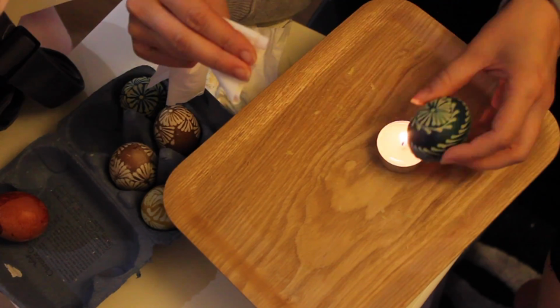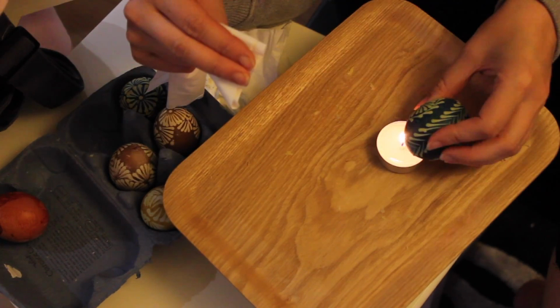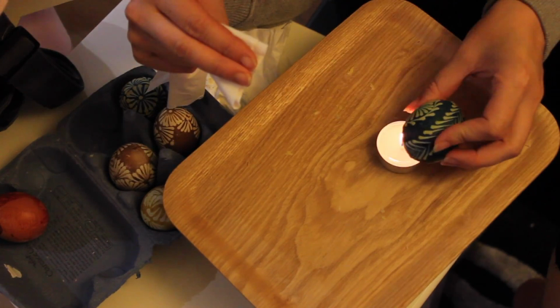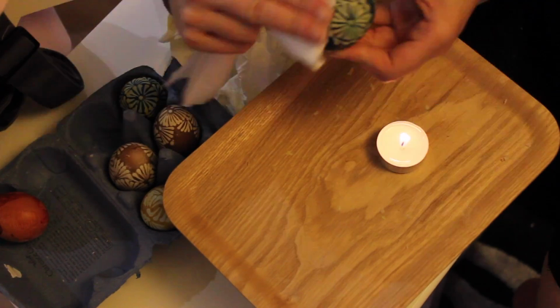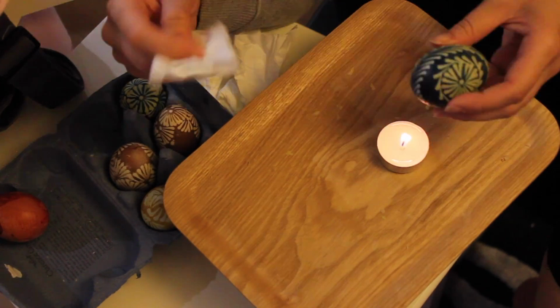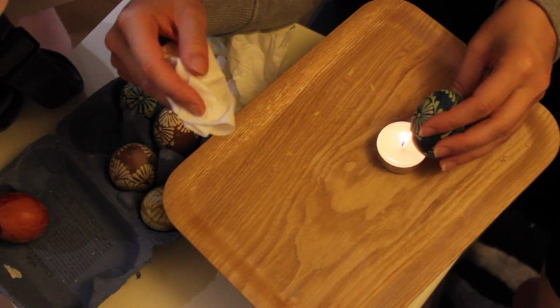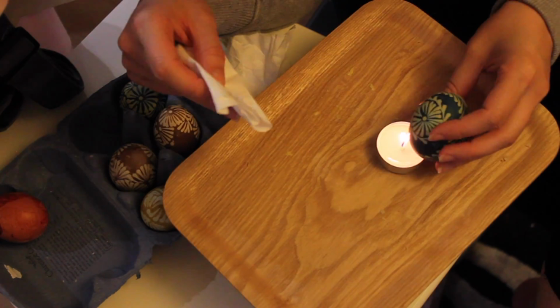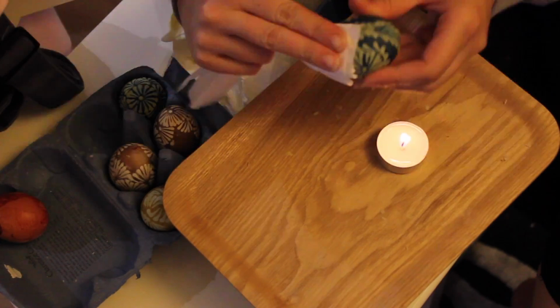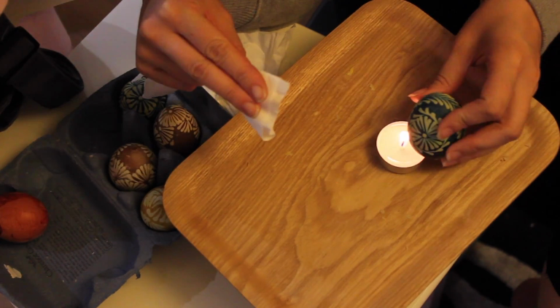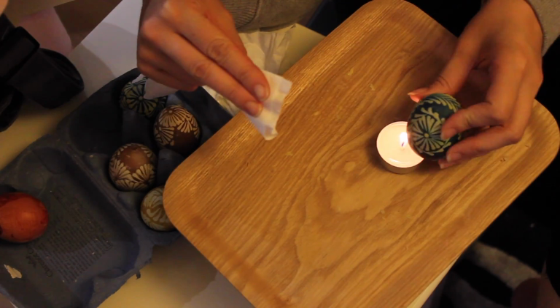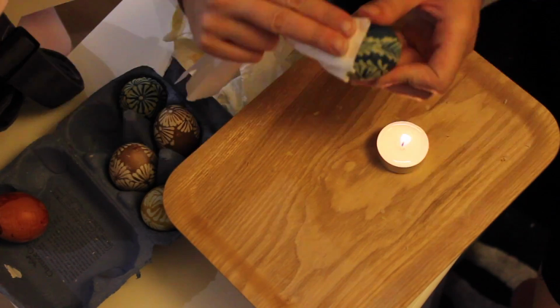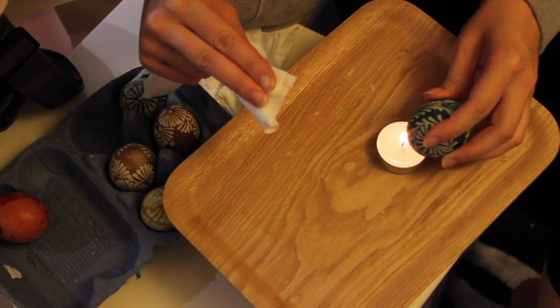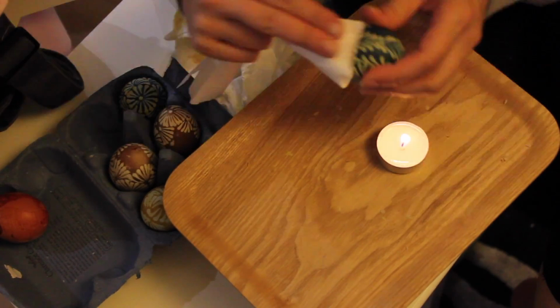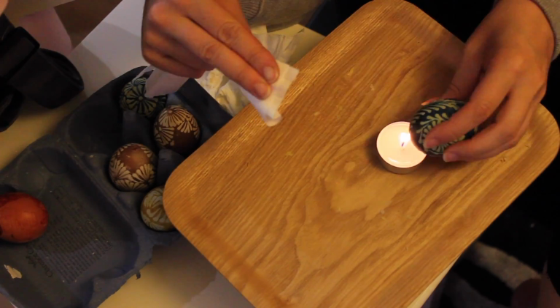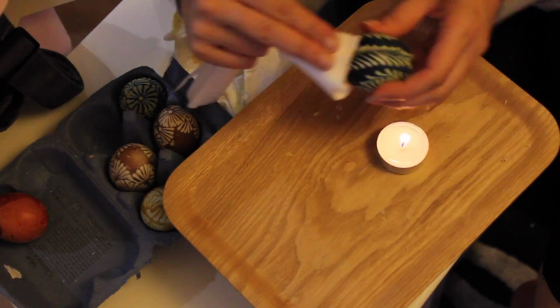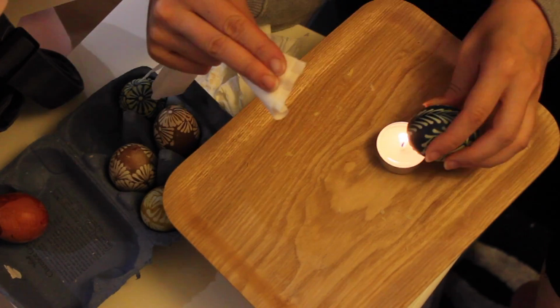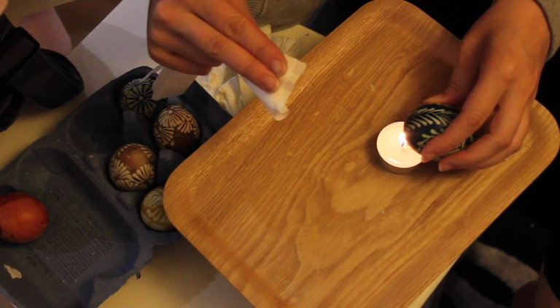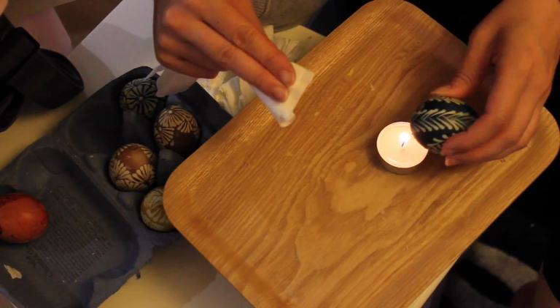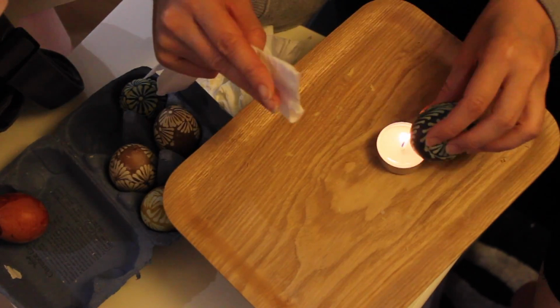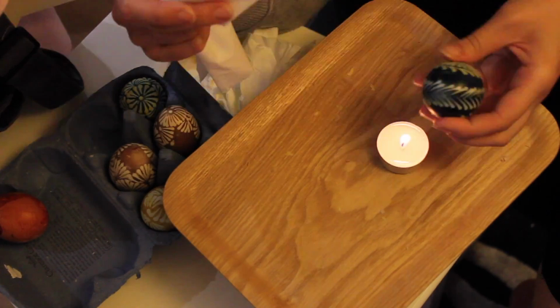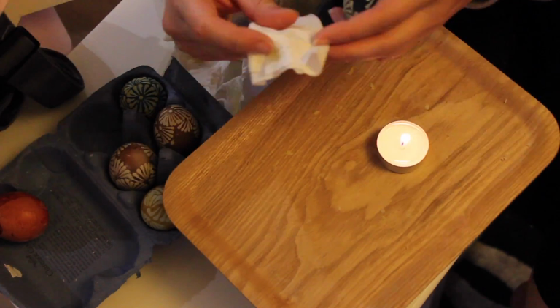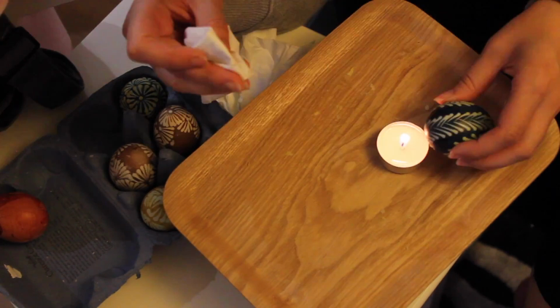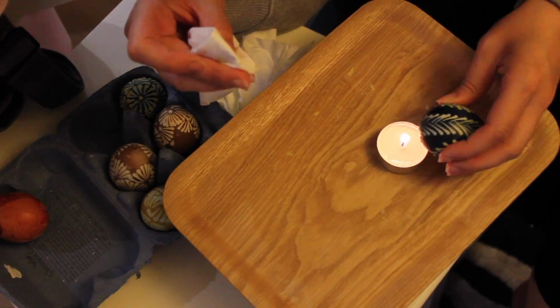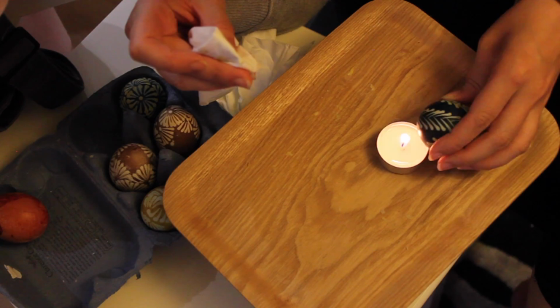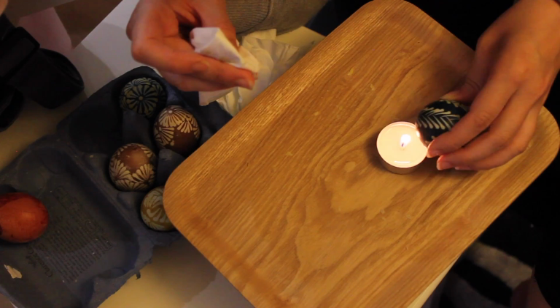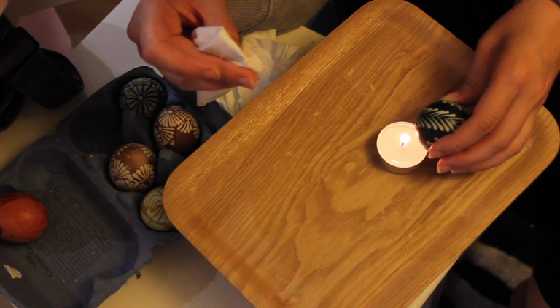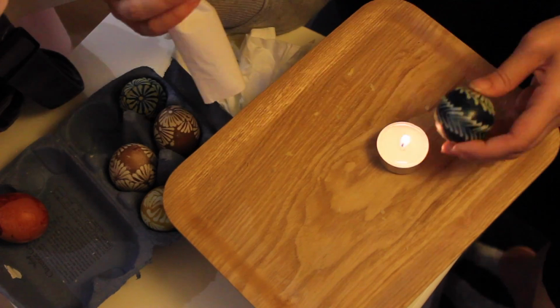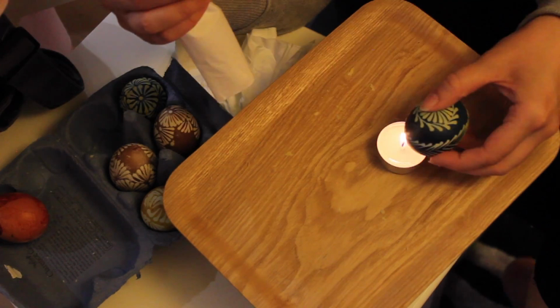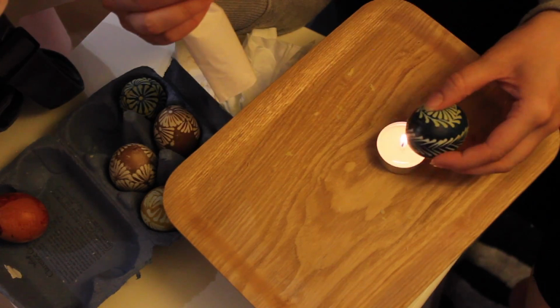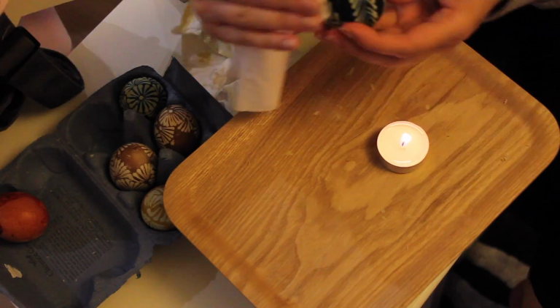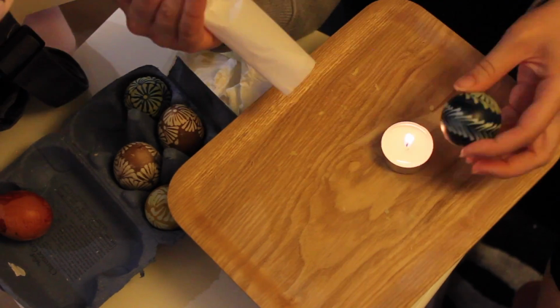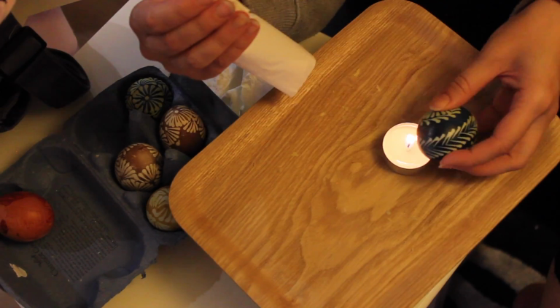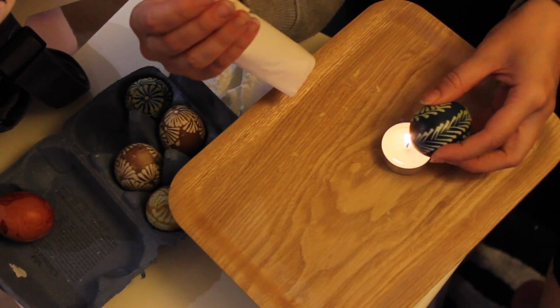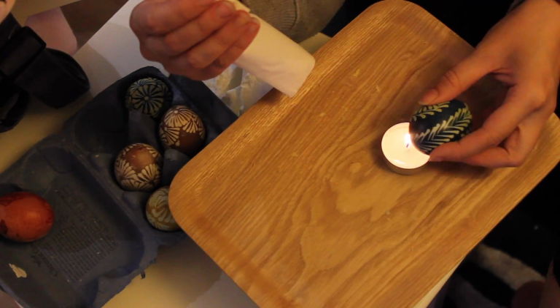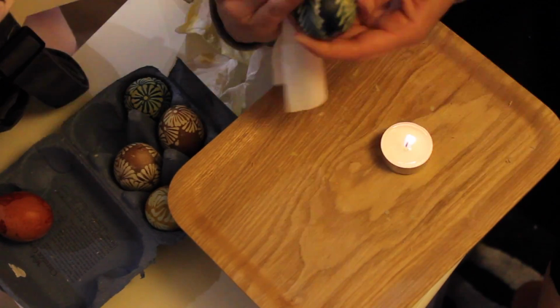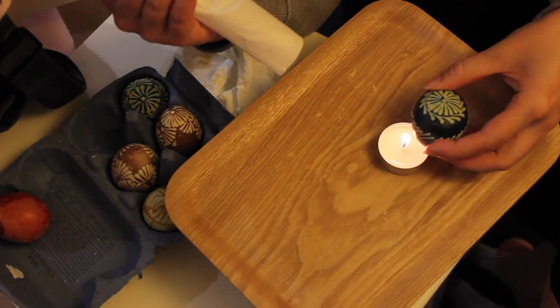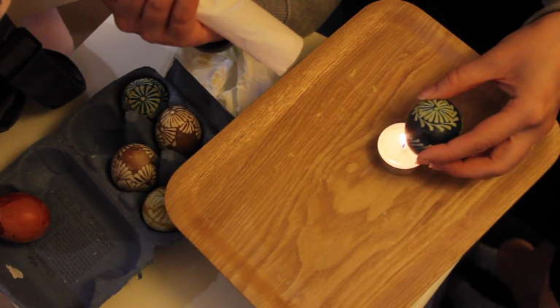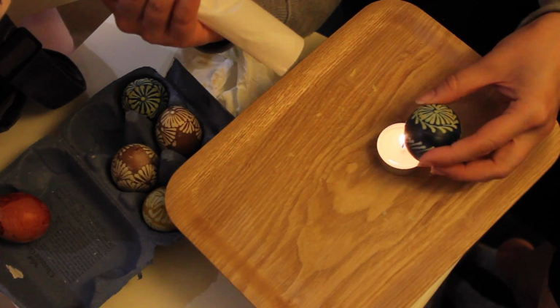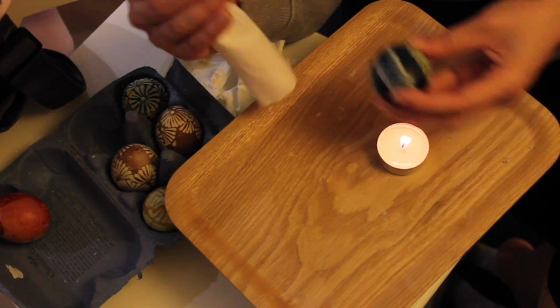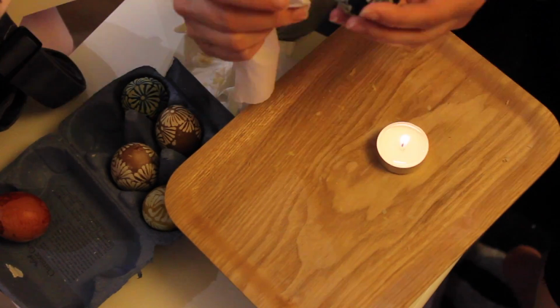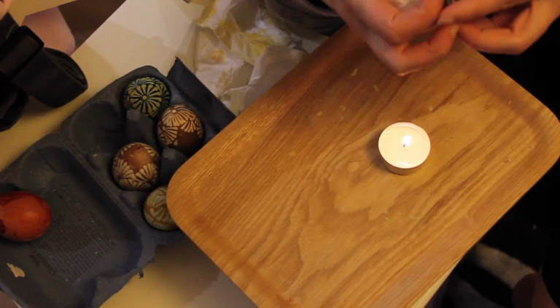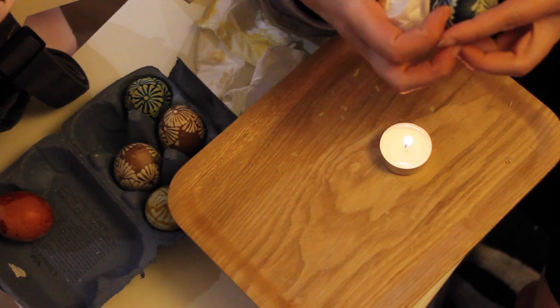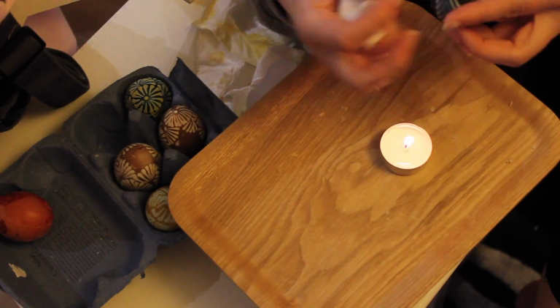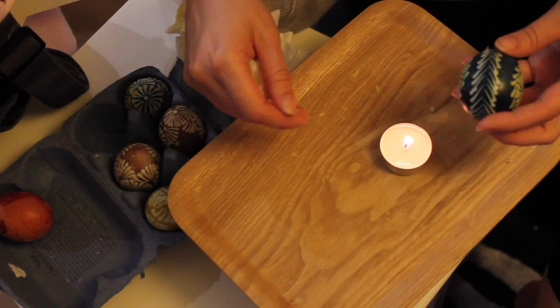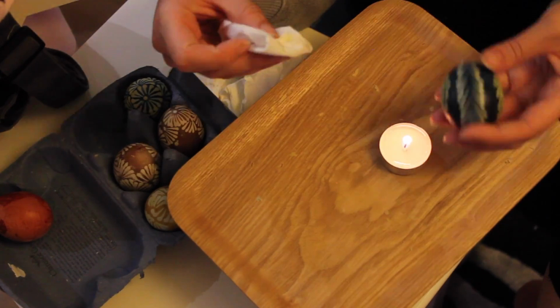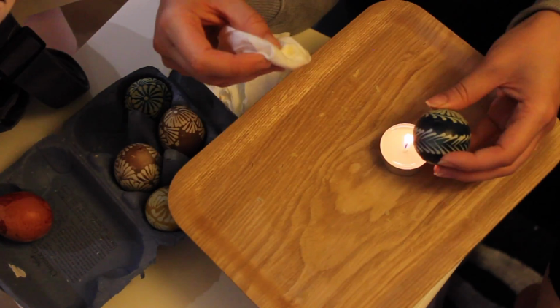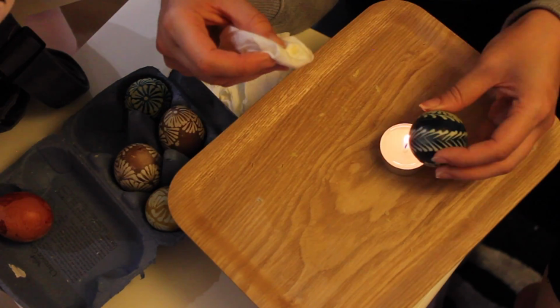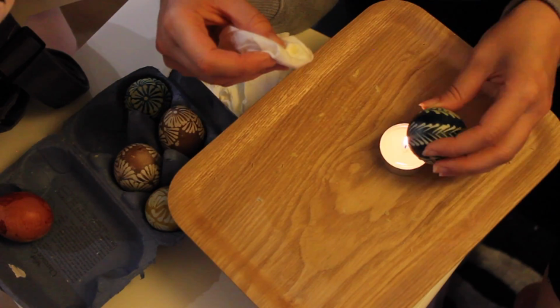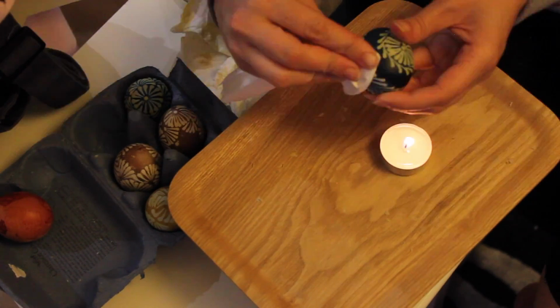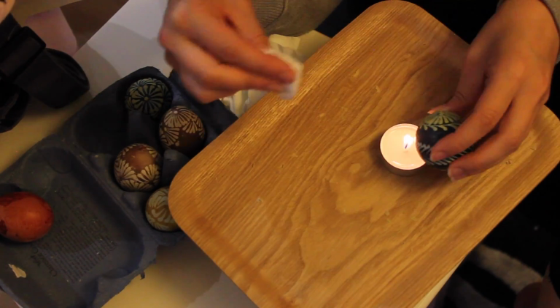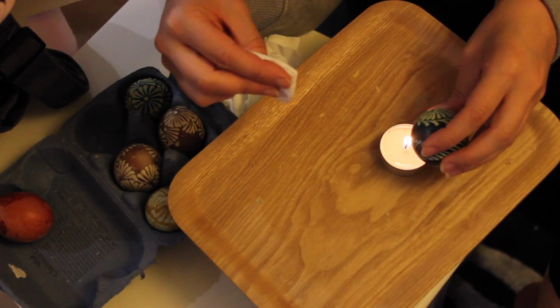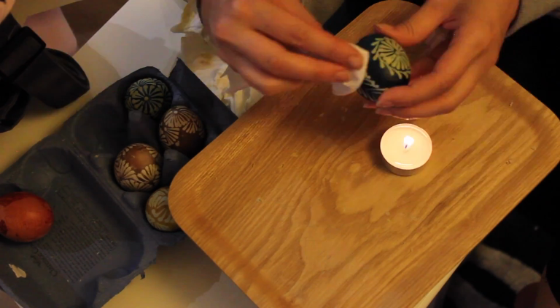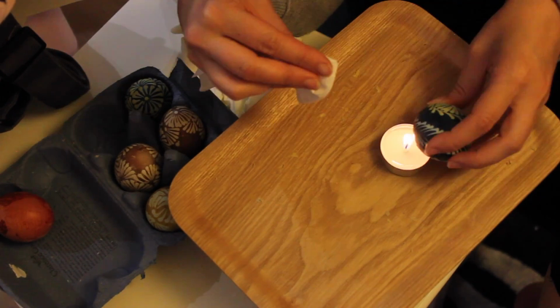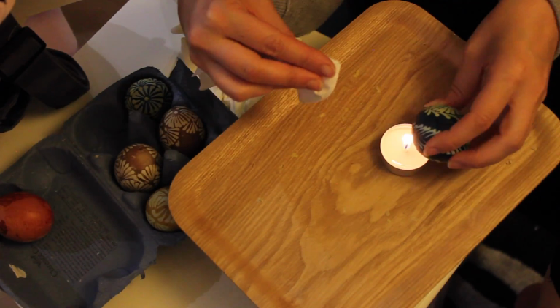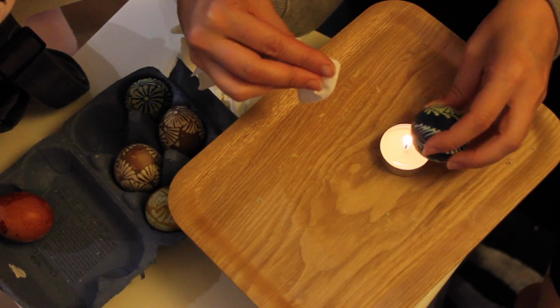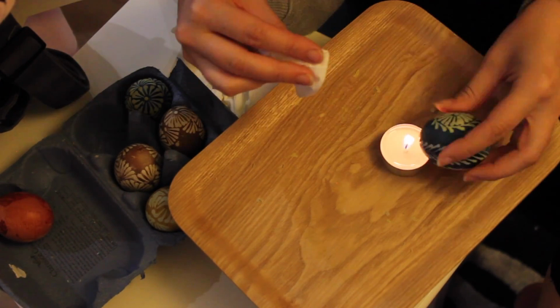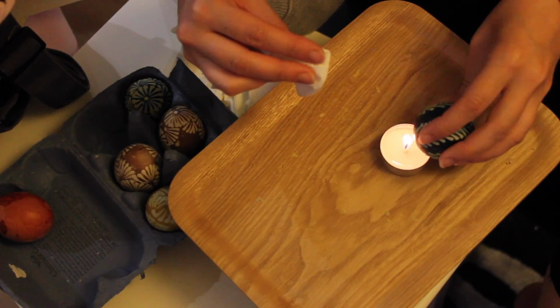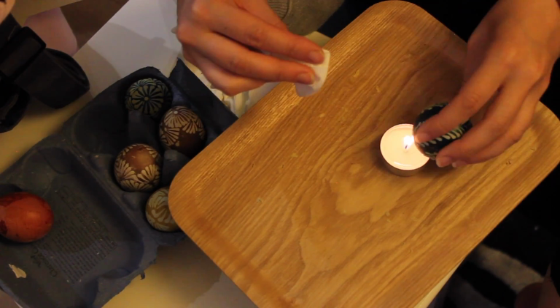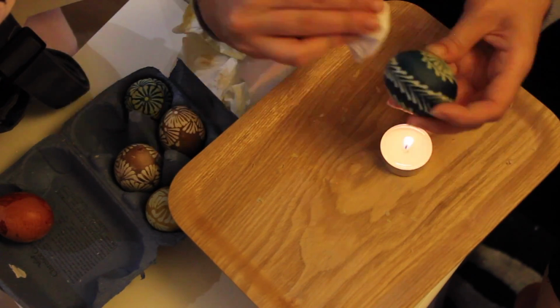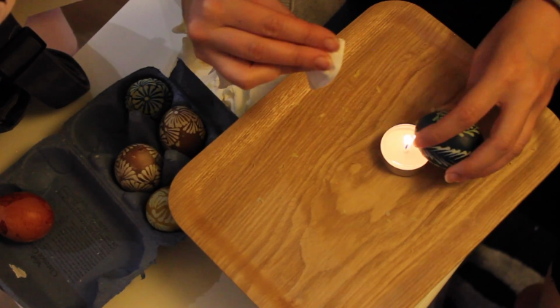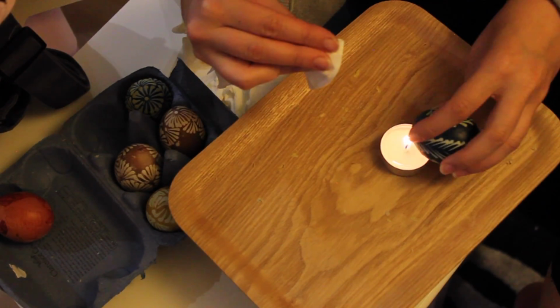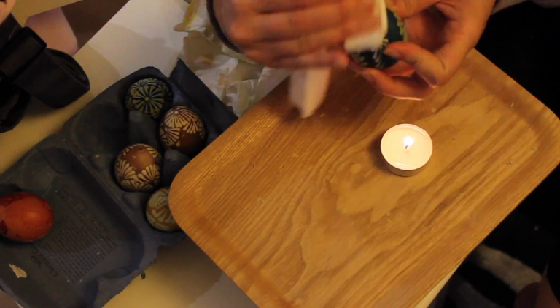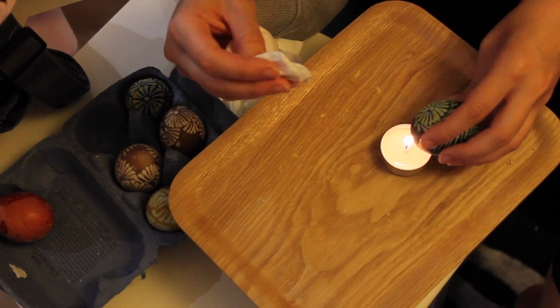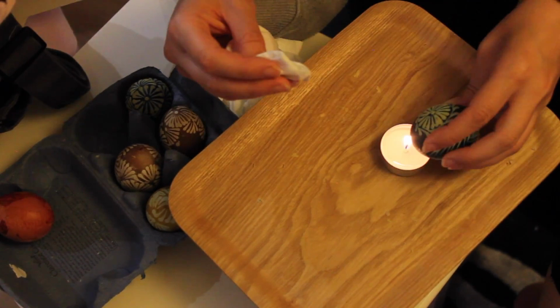To remove the wax, just hold the egg above a candle and melt it off, then wipe it with a tissue, as I'm doing here now.